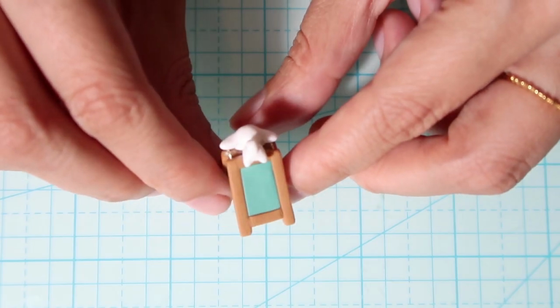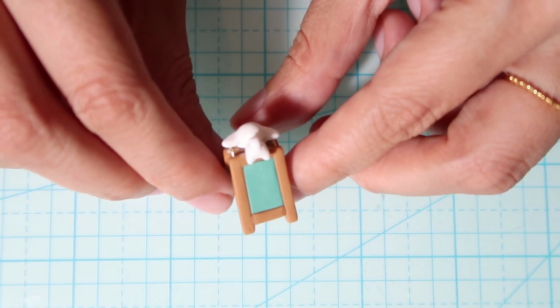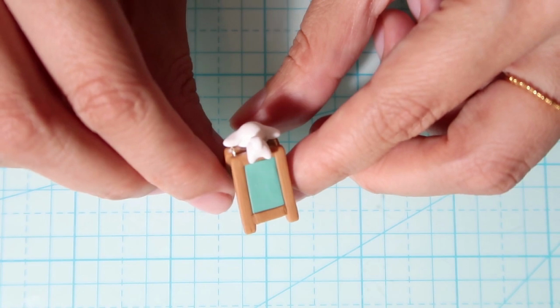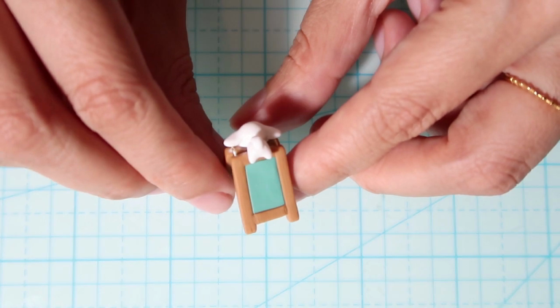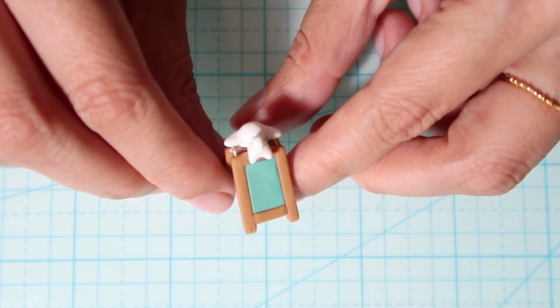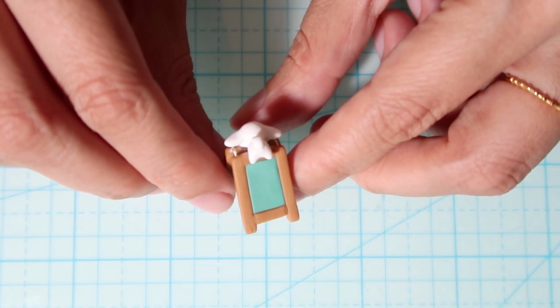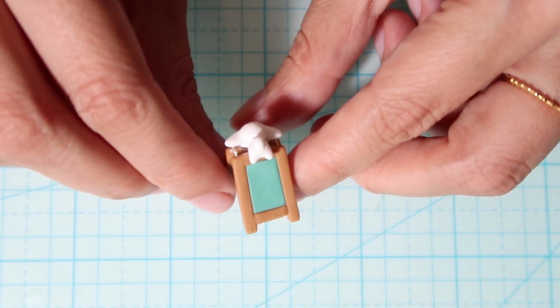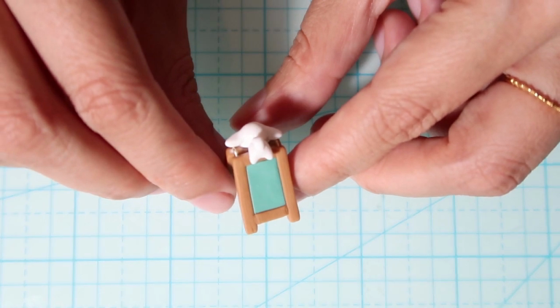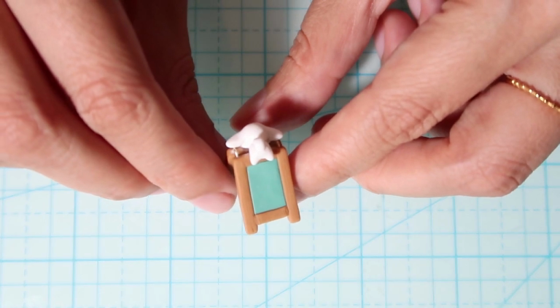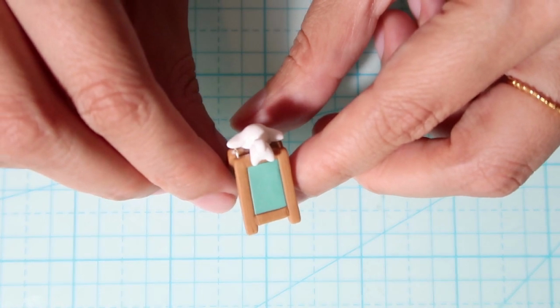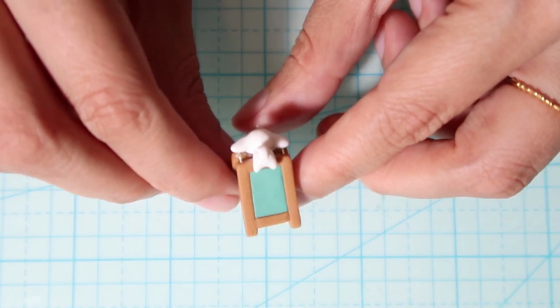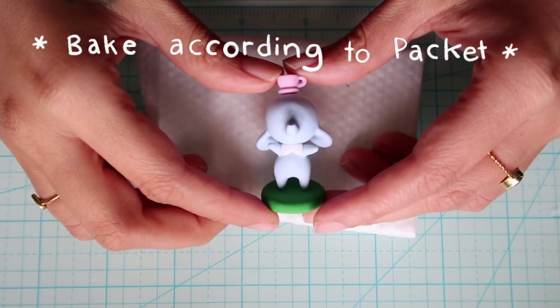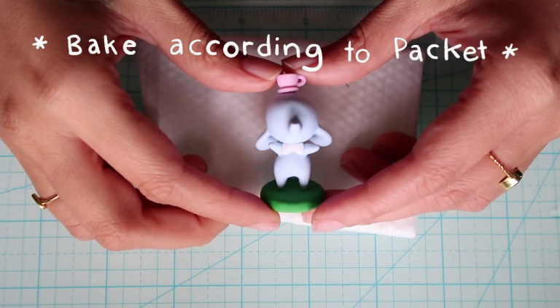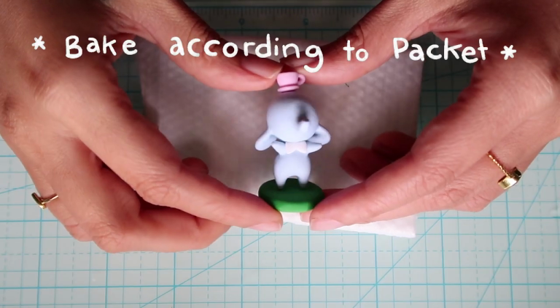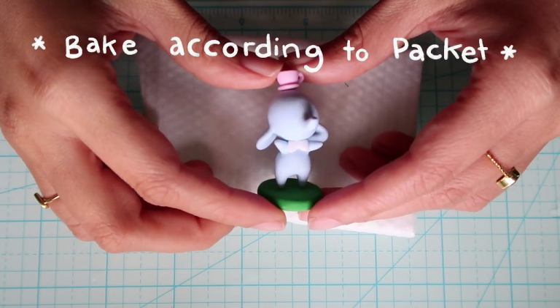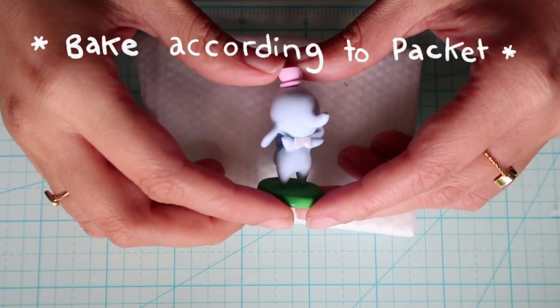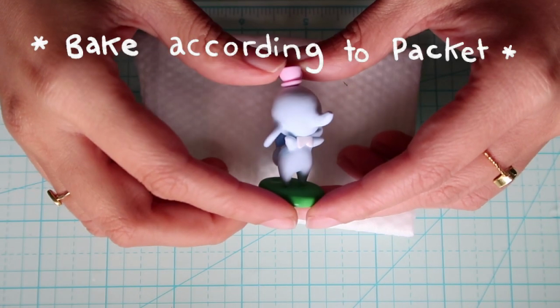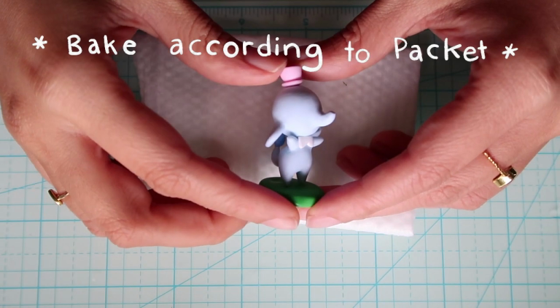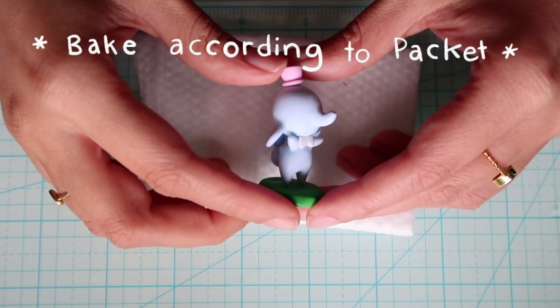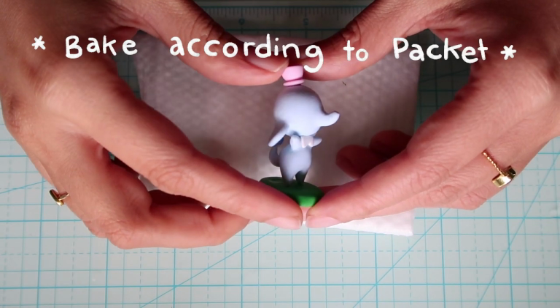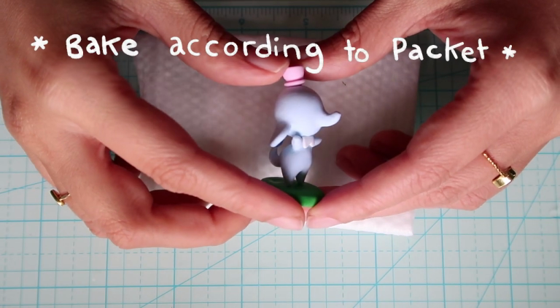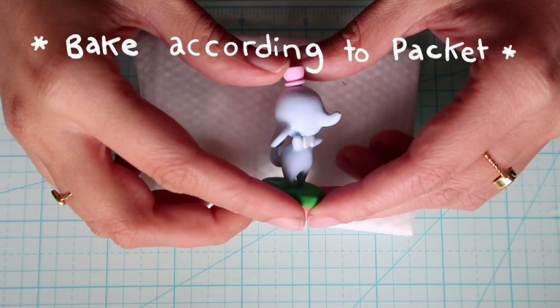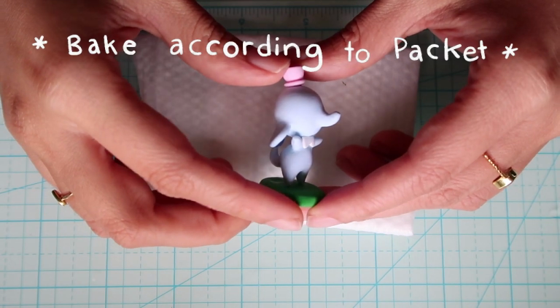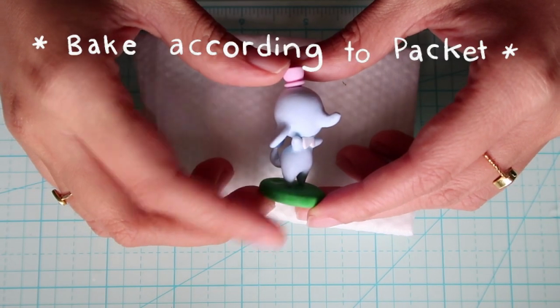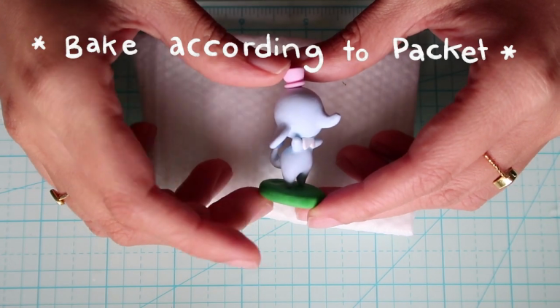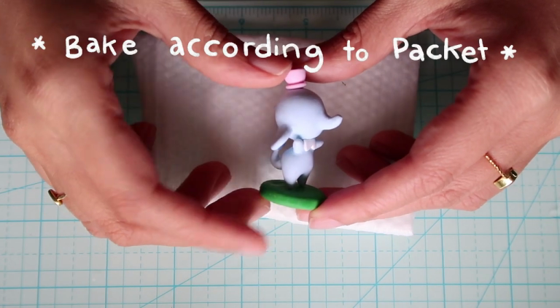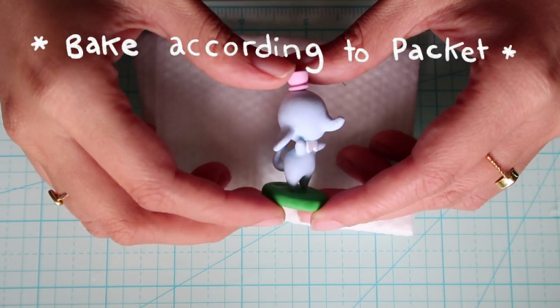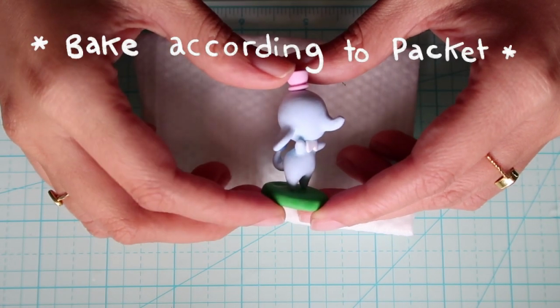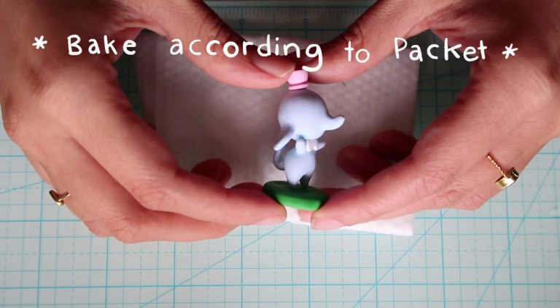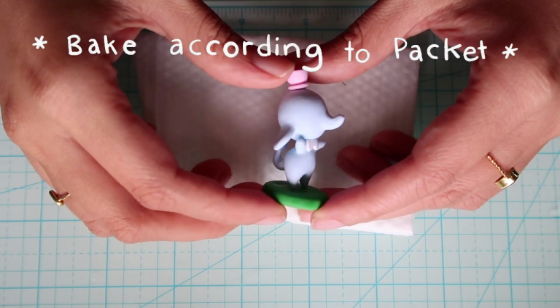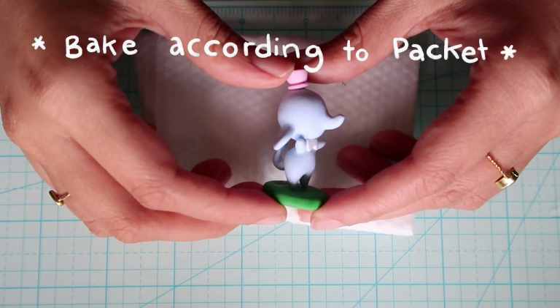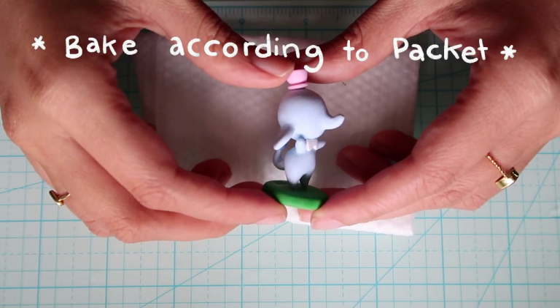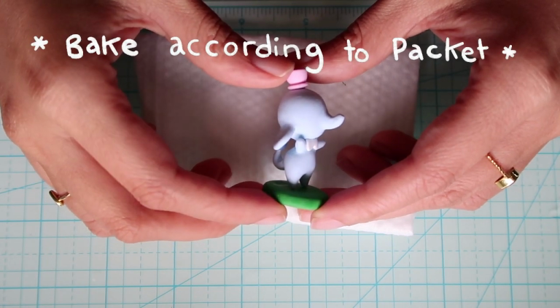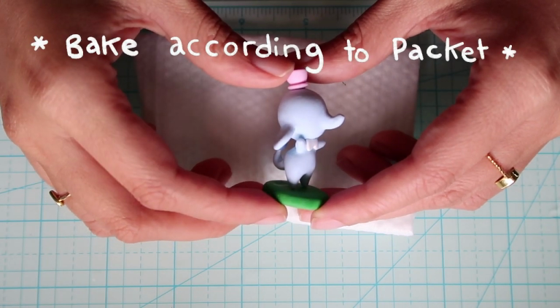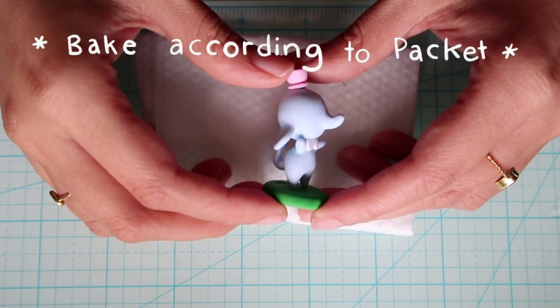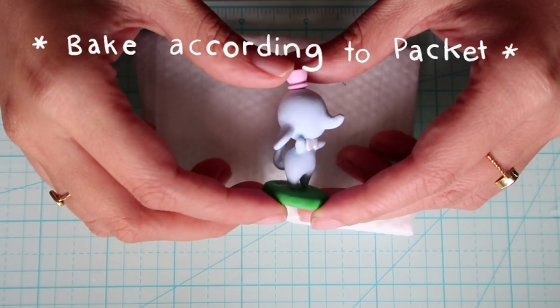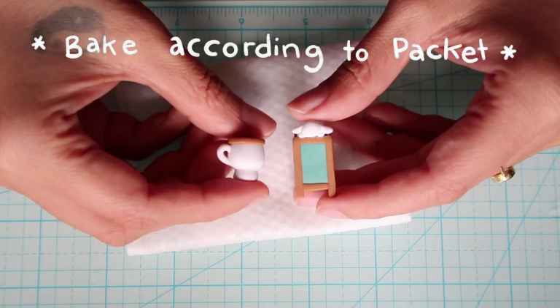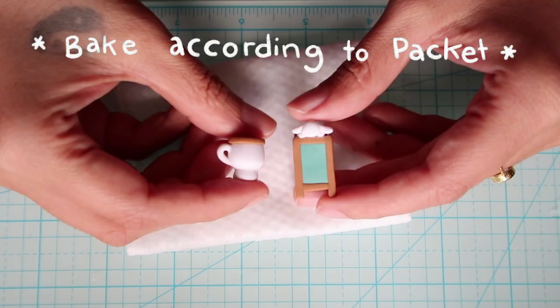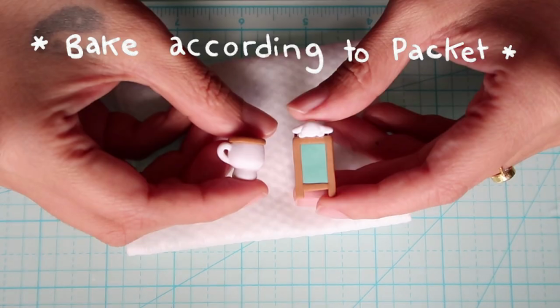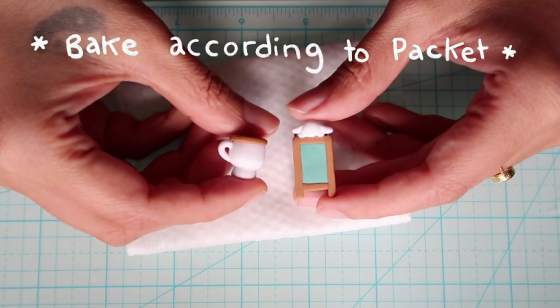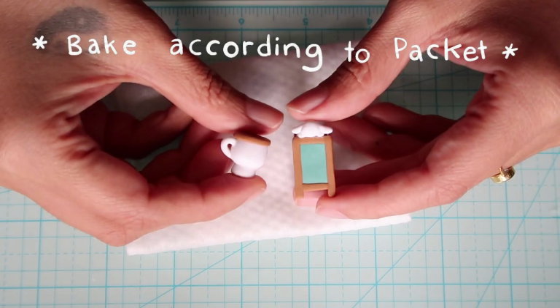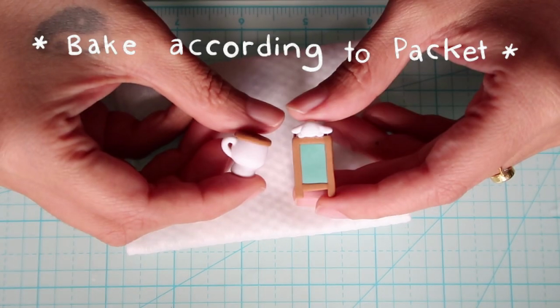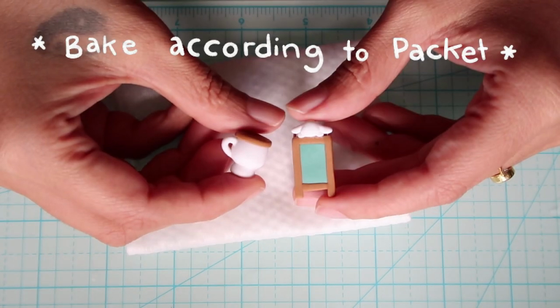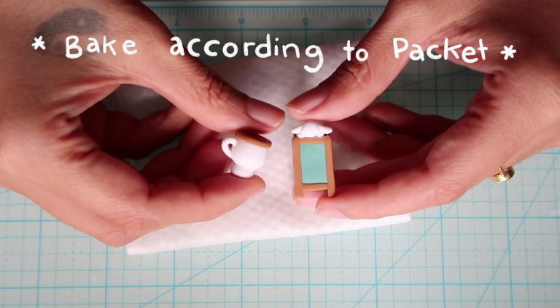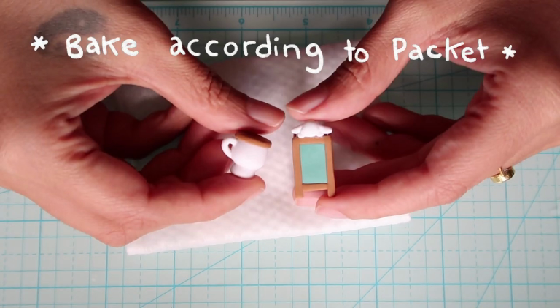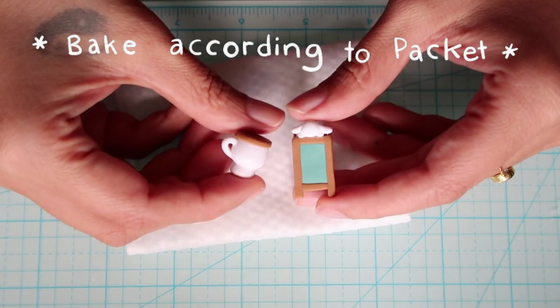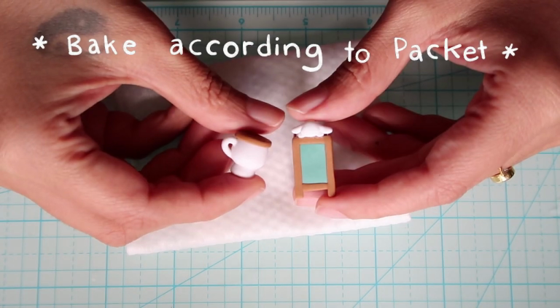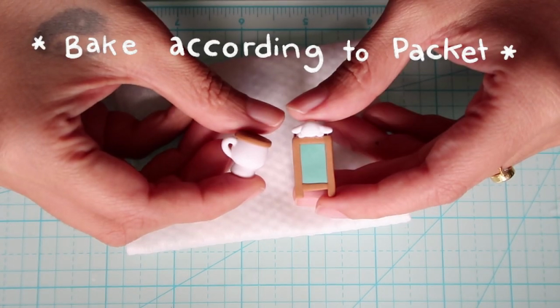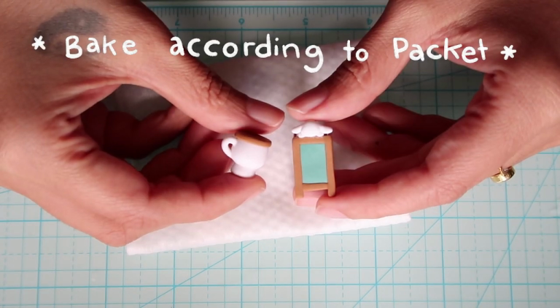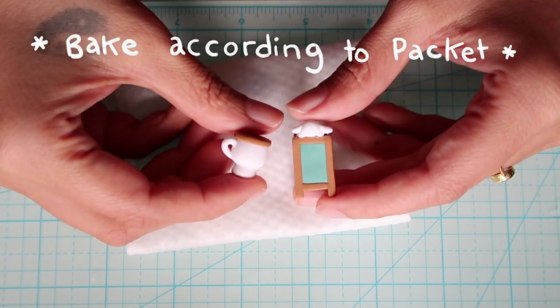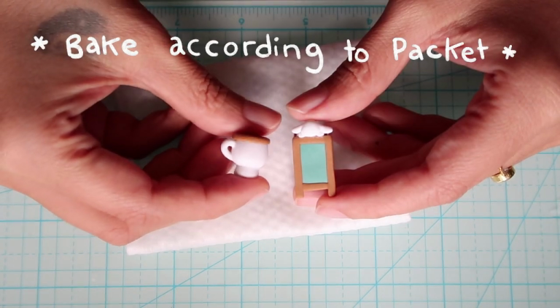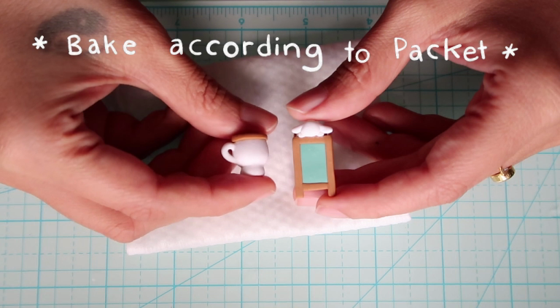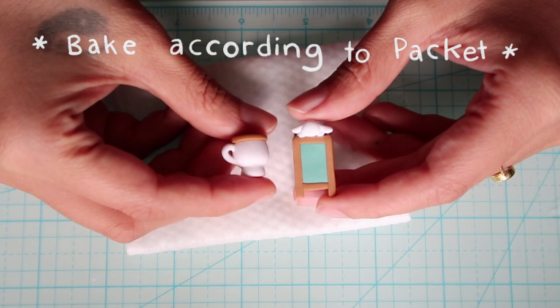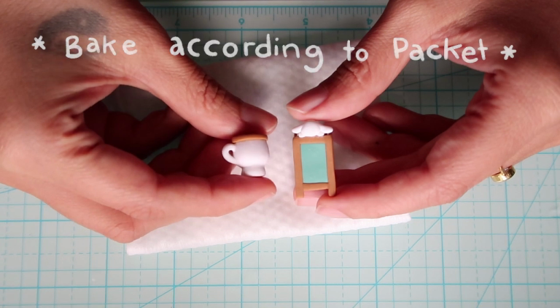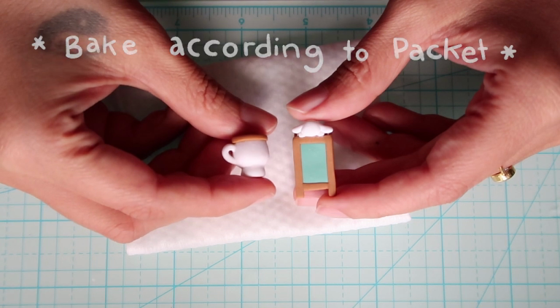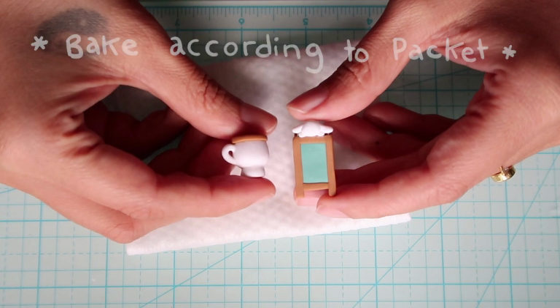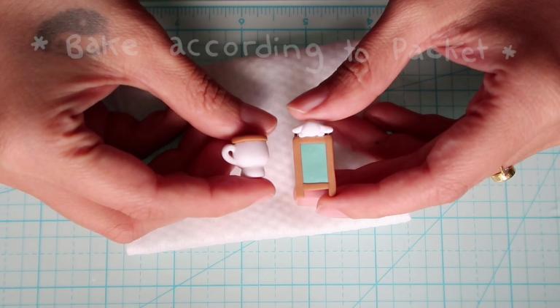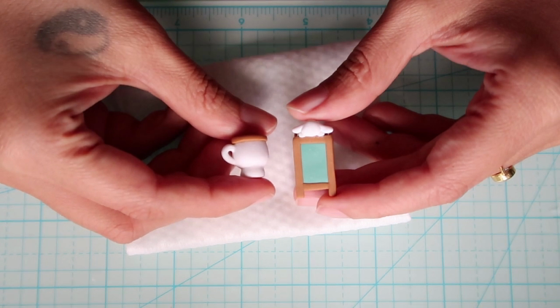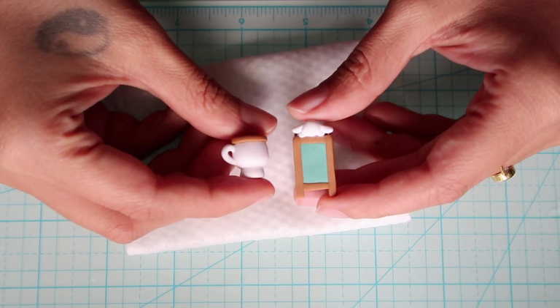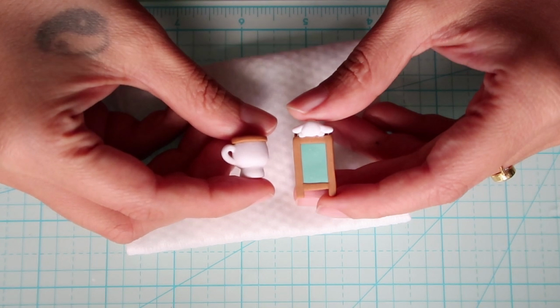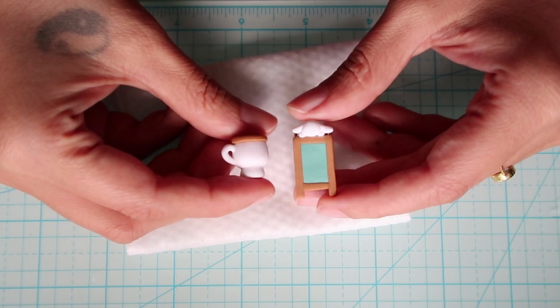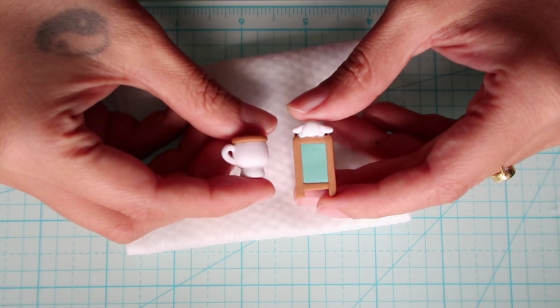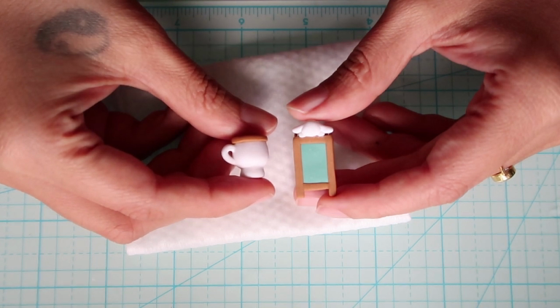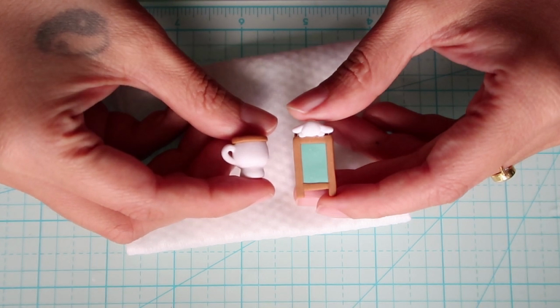Now you're ready to bake everything for the full time according to the packaging instructions. And this is what everything looks like once it's baked.